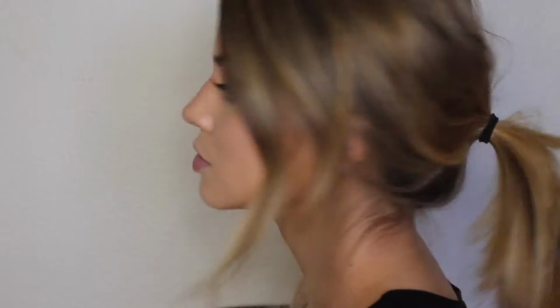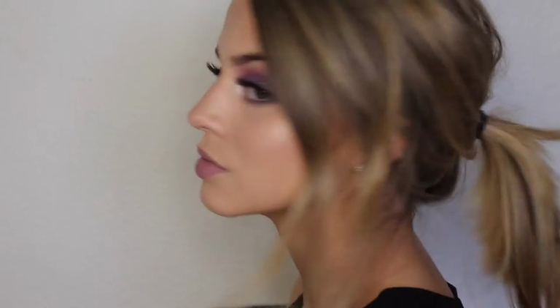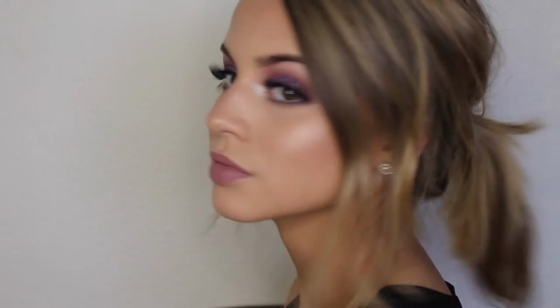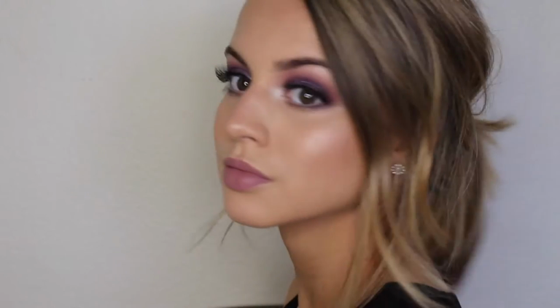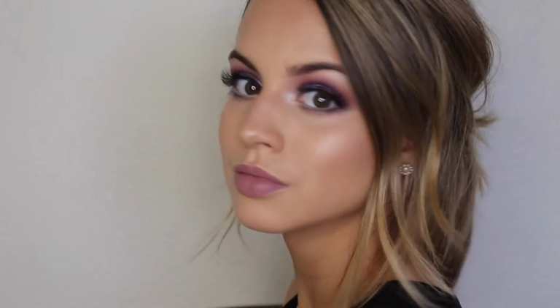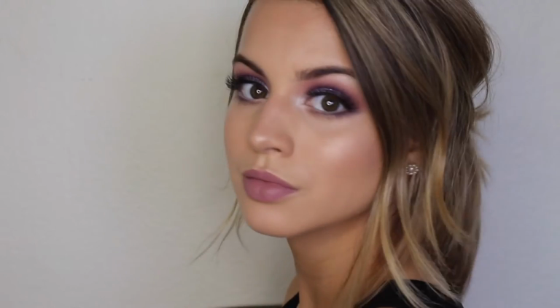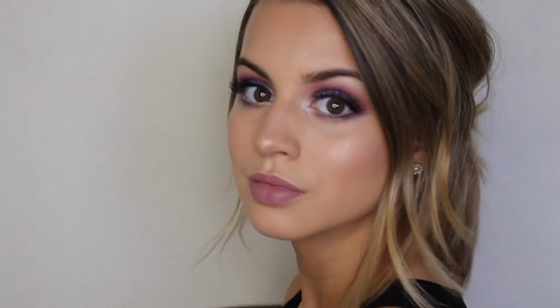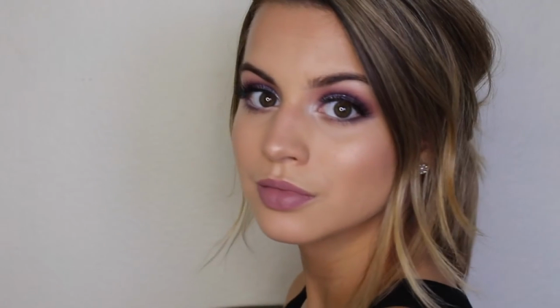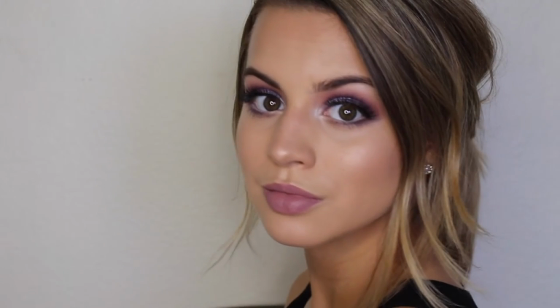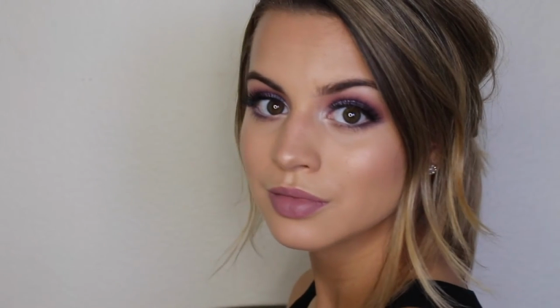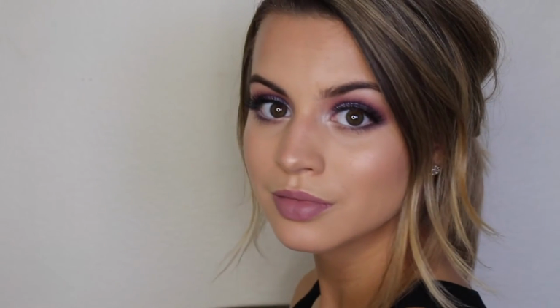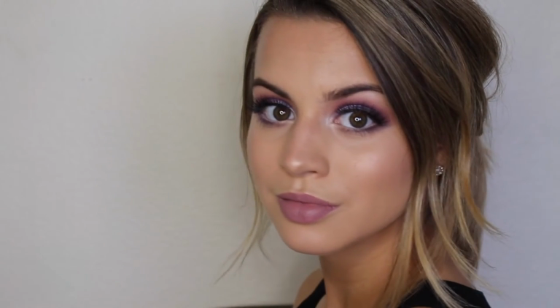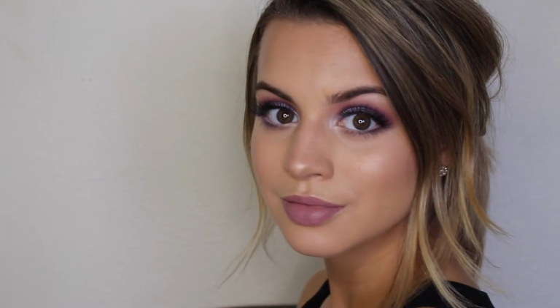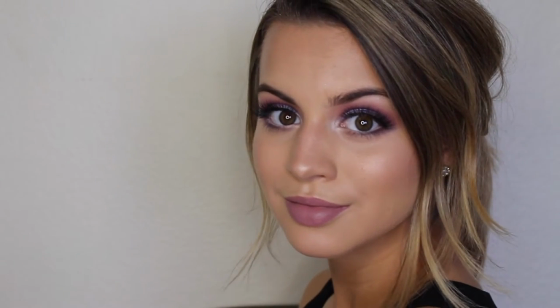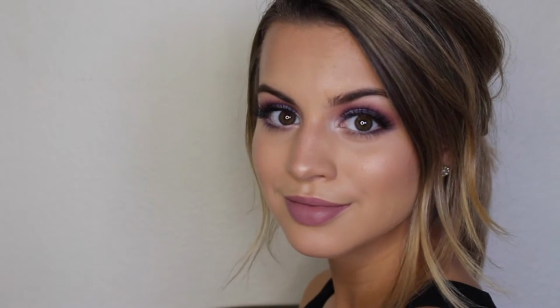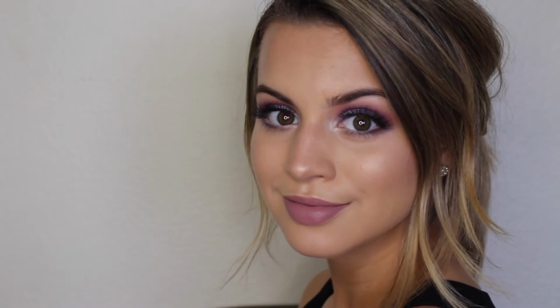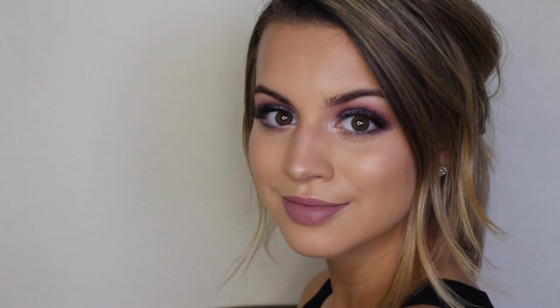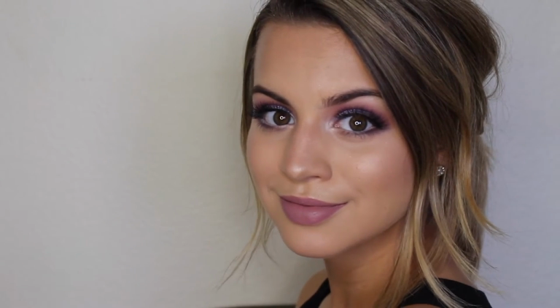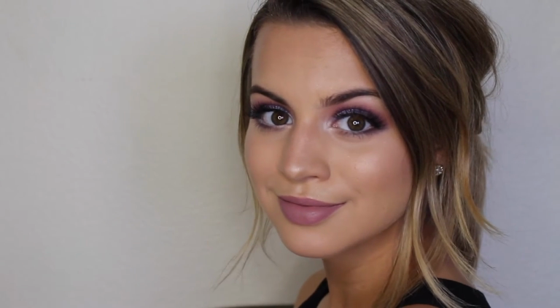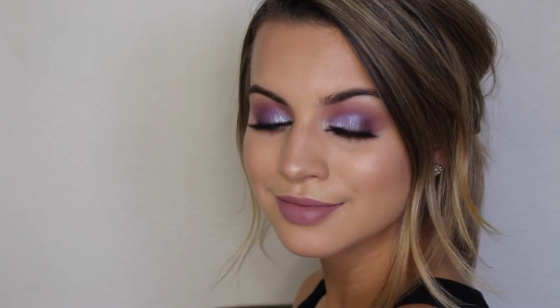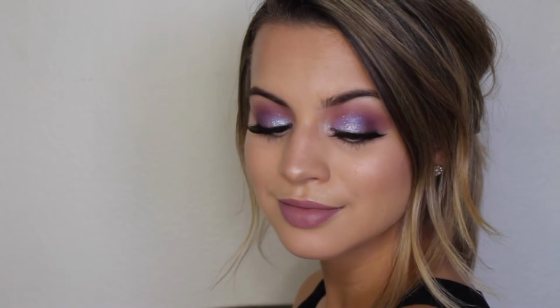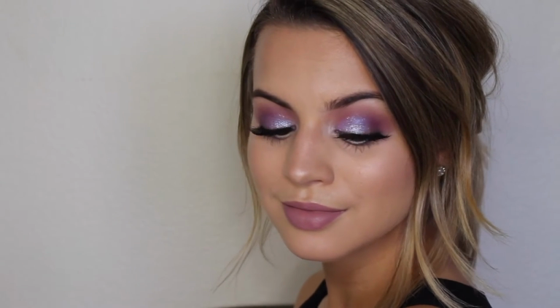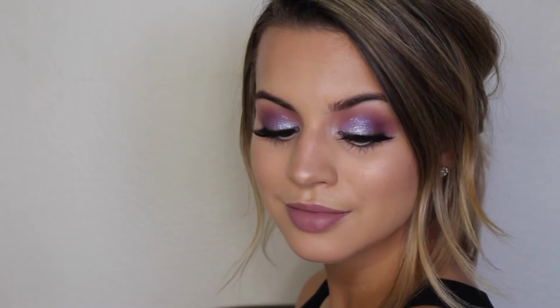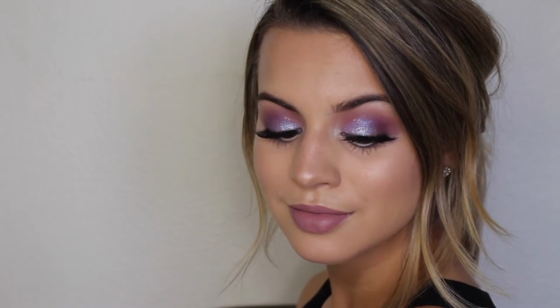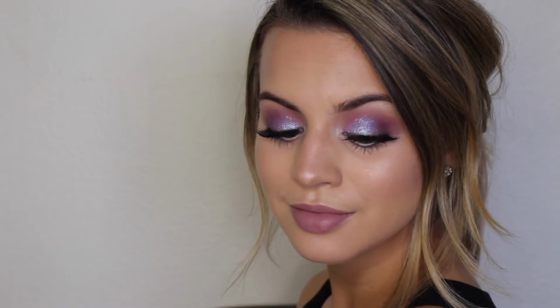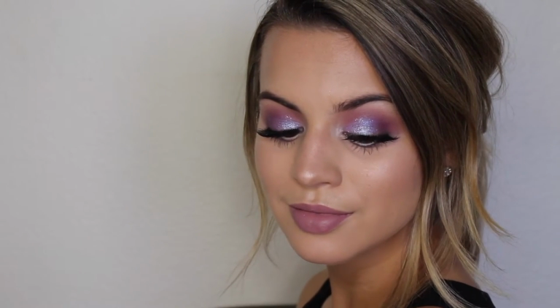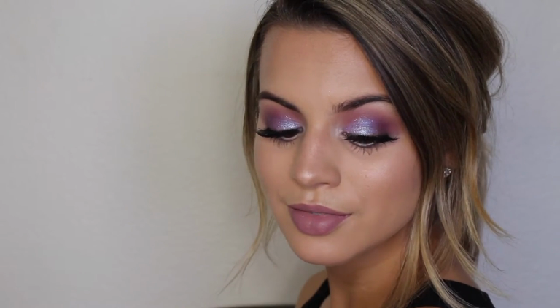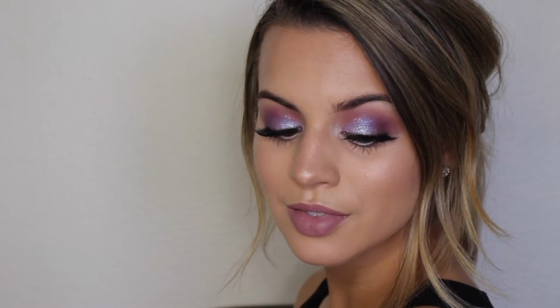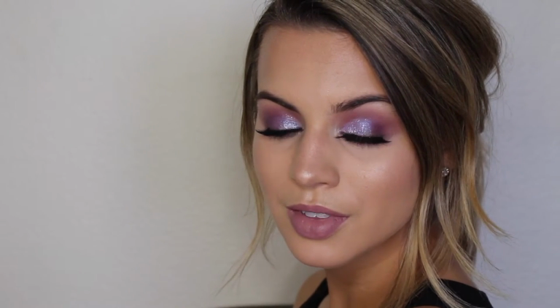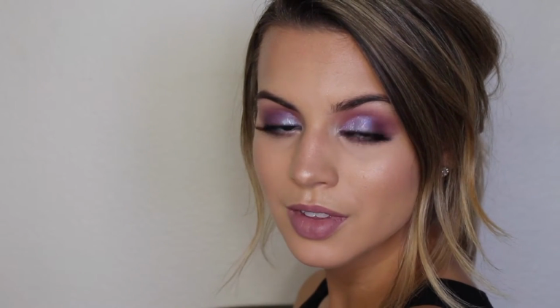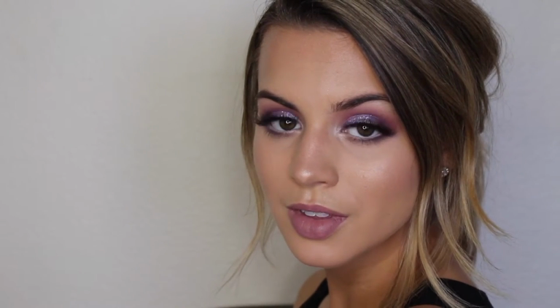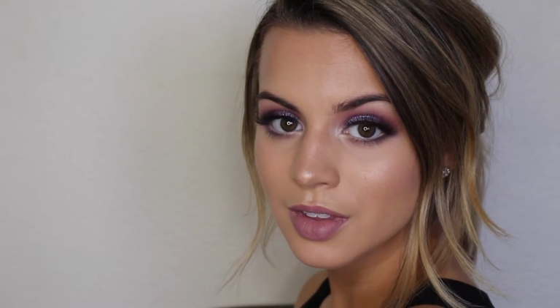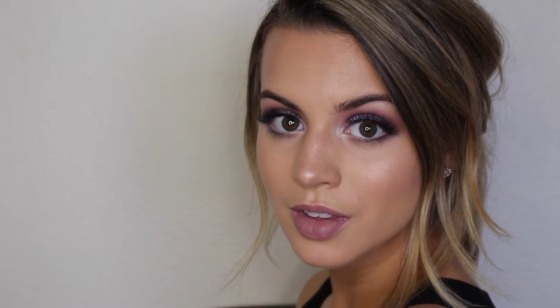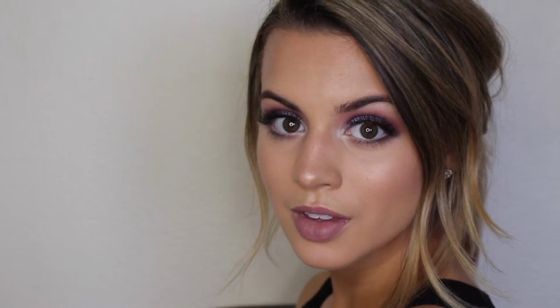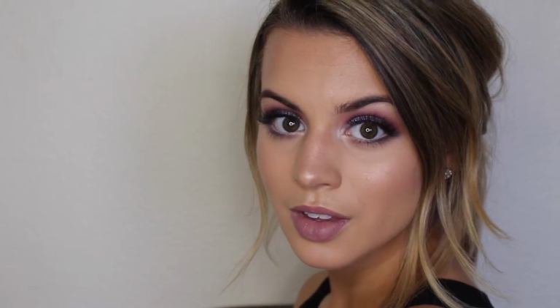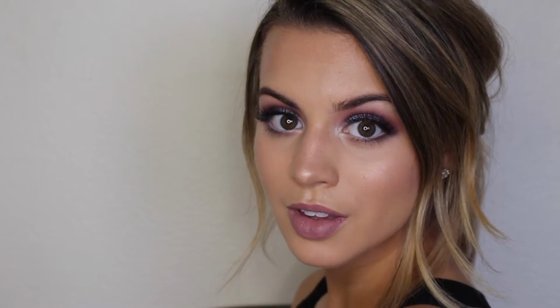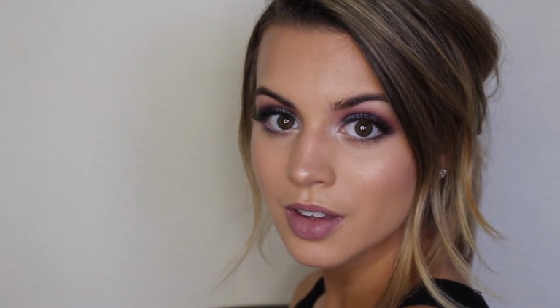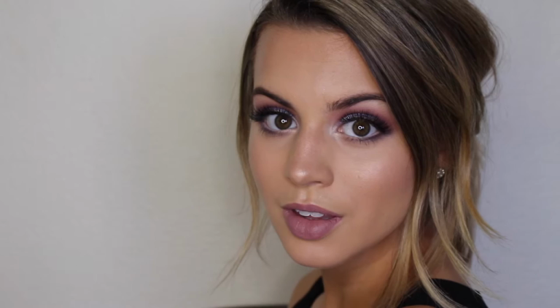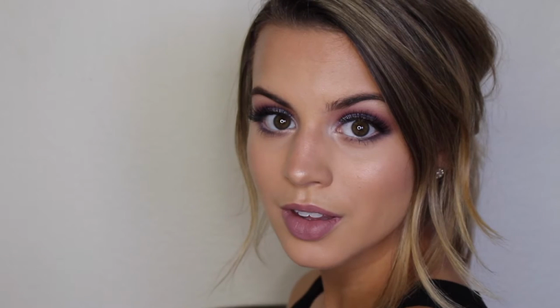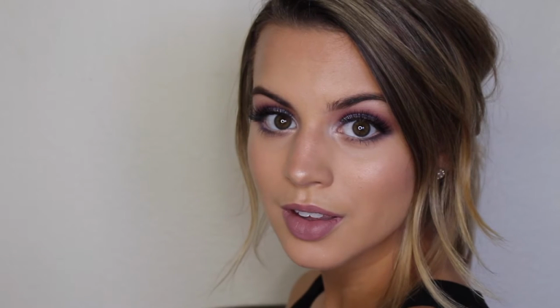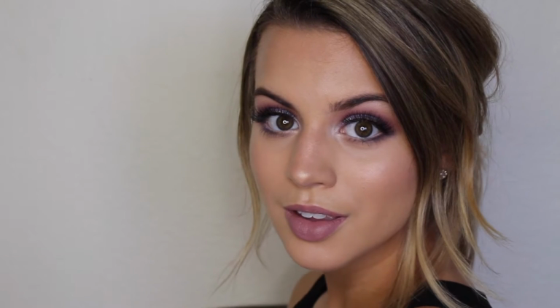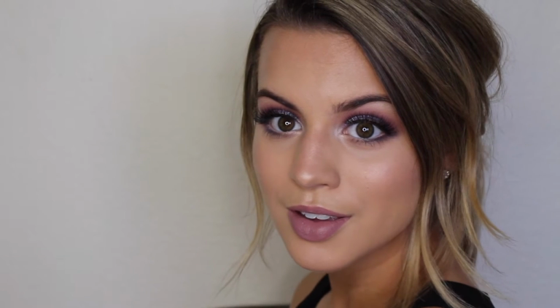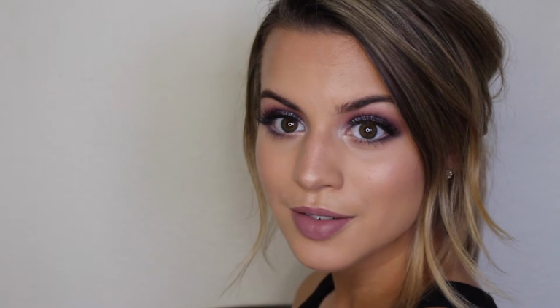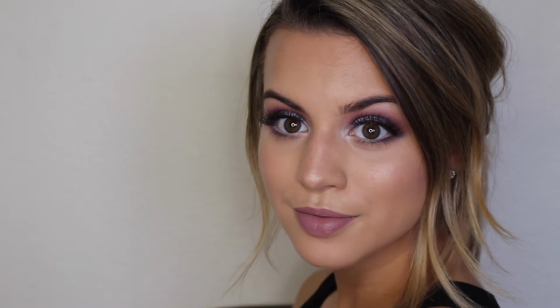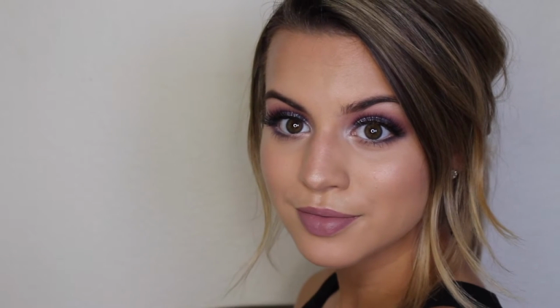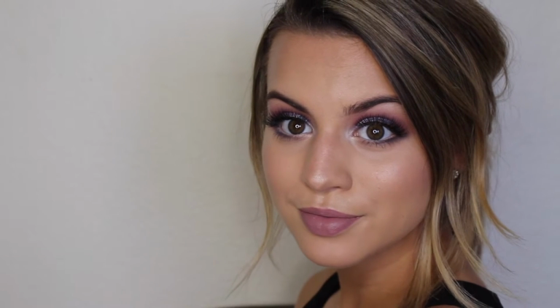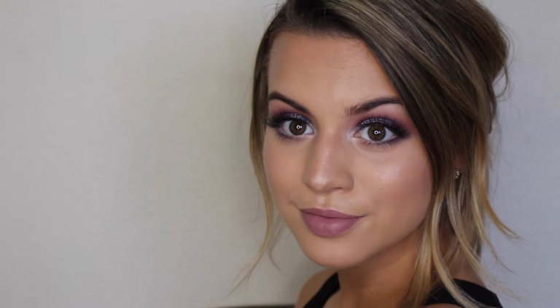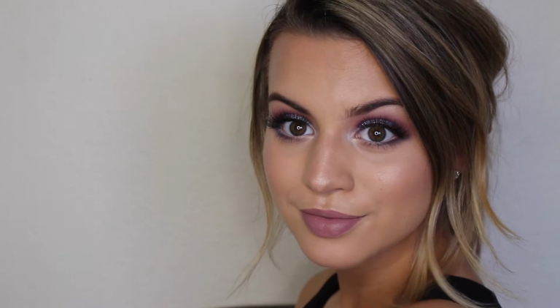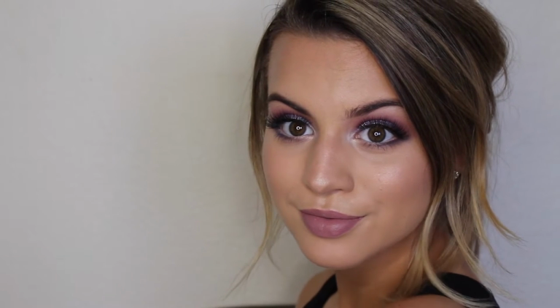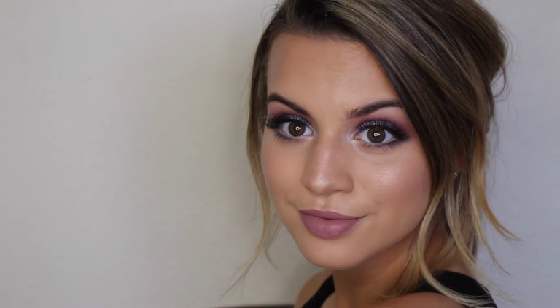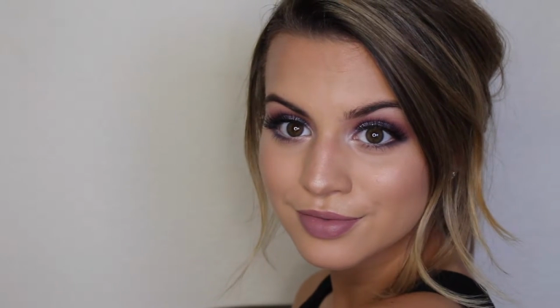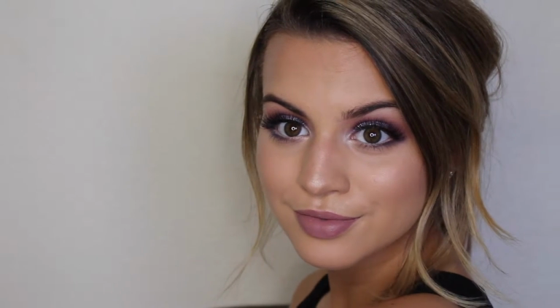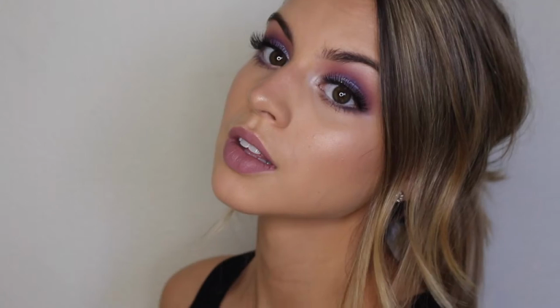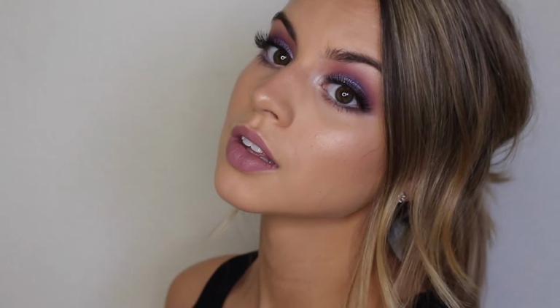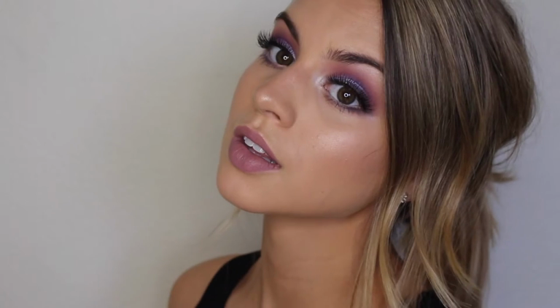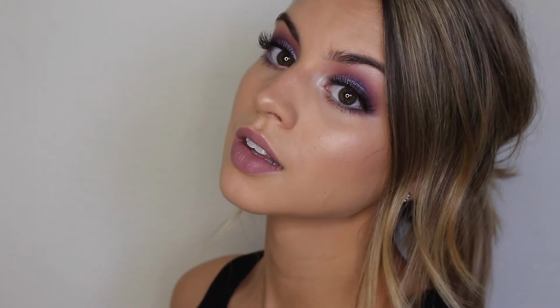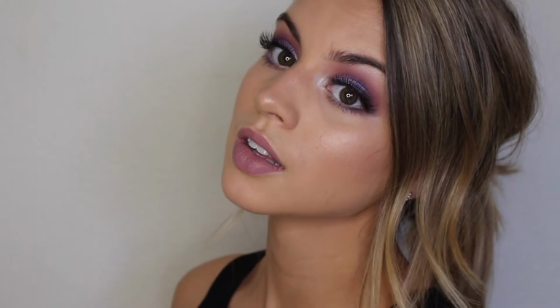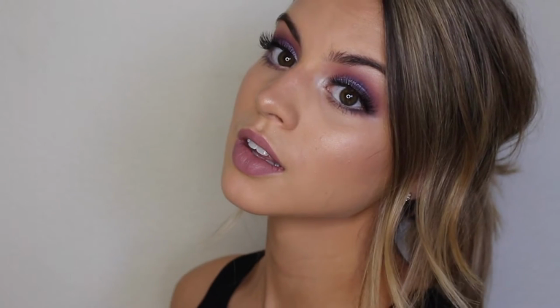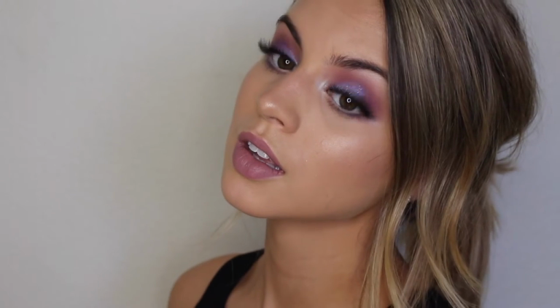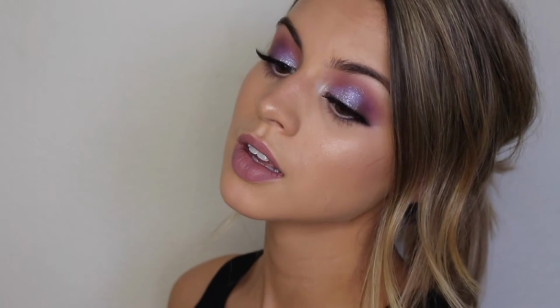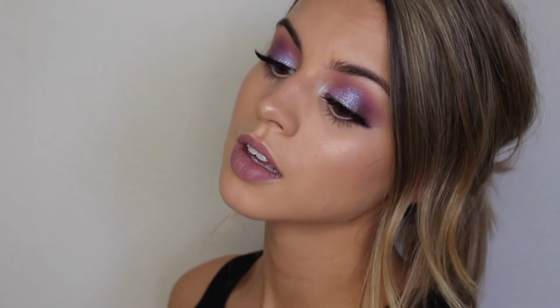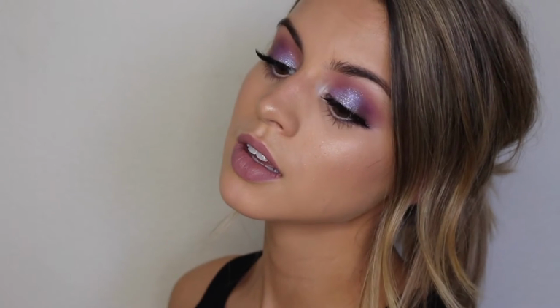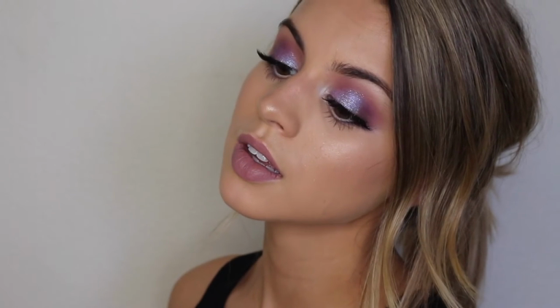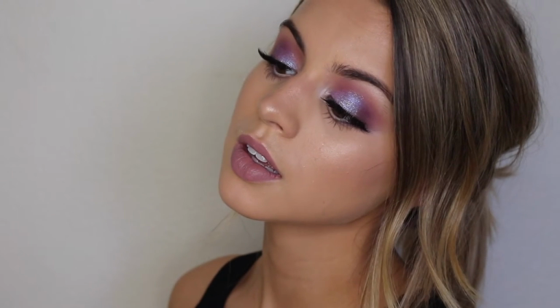Hi guys! Today's tutorial is going to be on this super cool blue and purple galaxy inspired eye look.